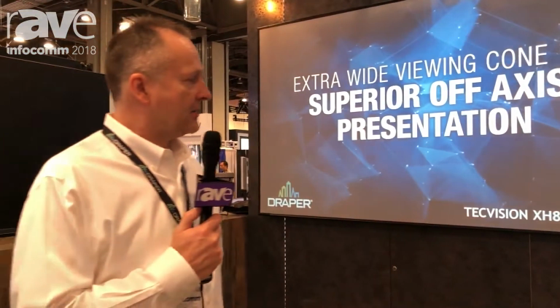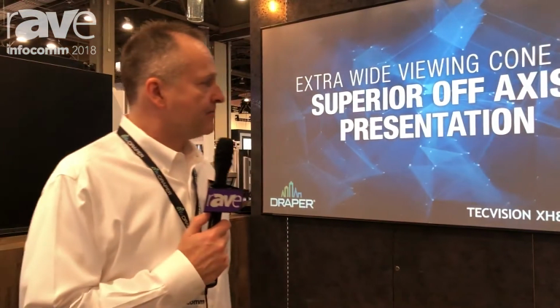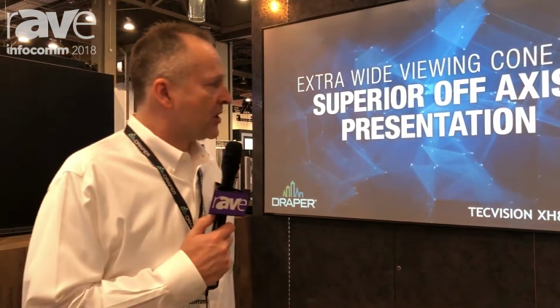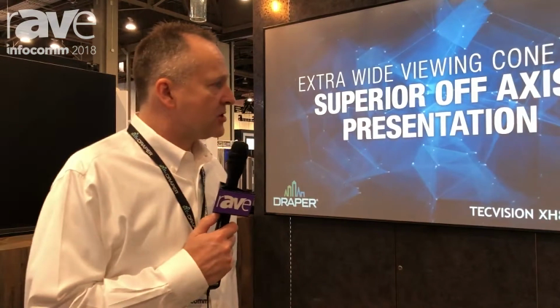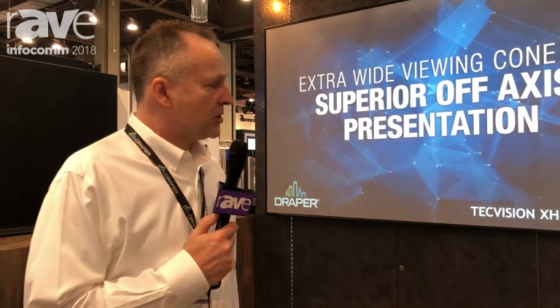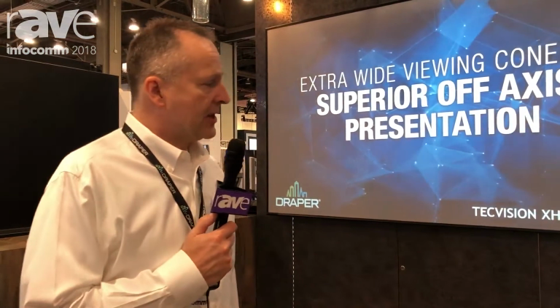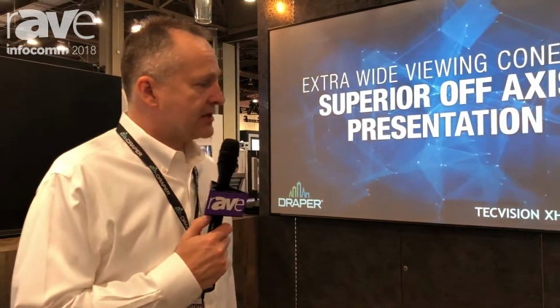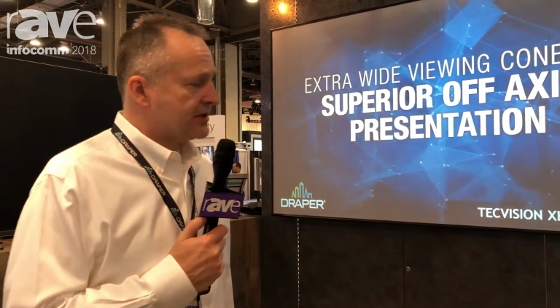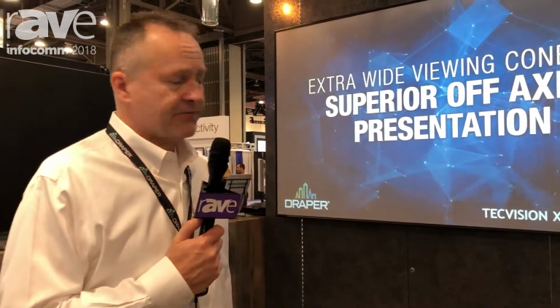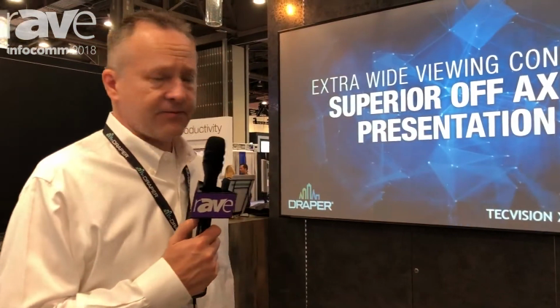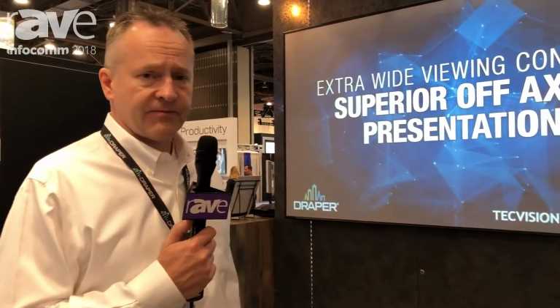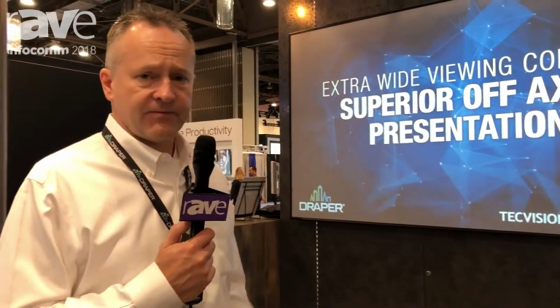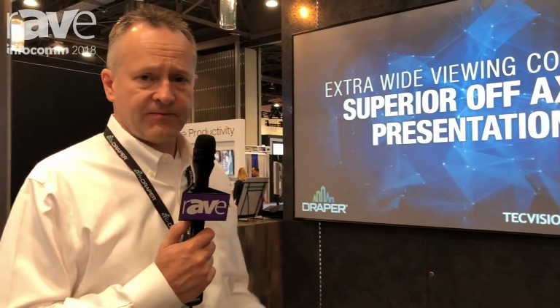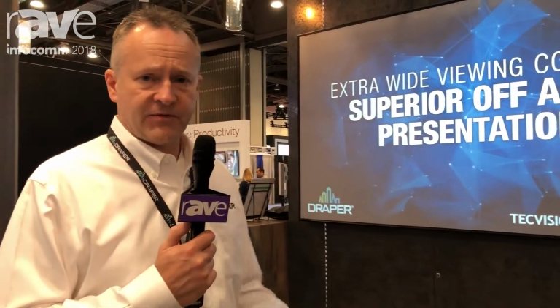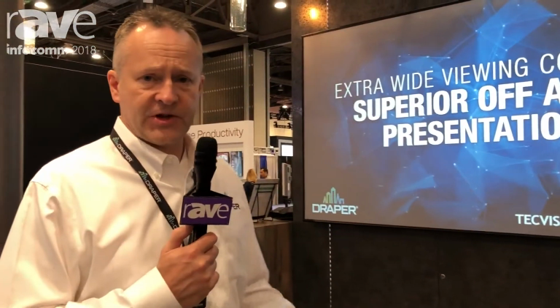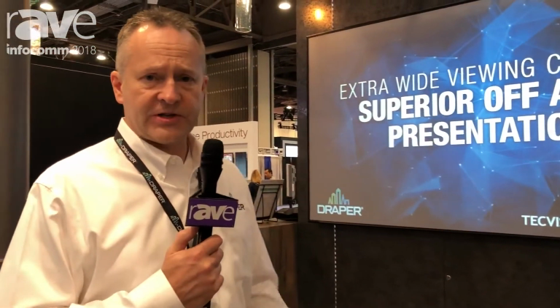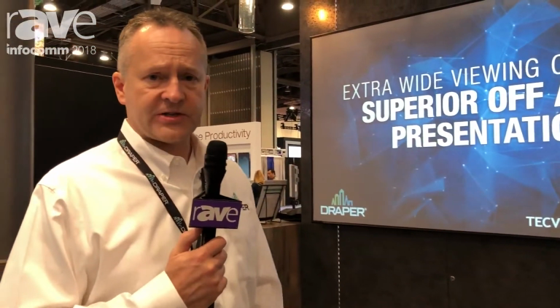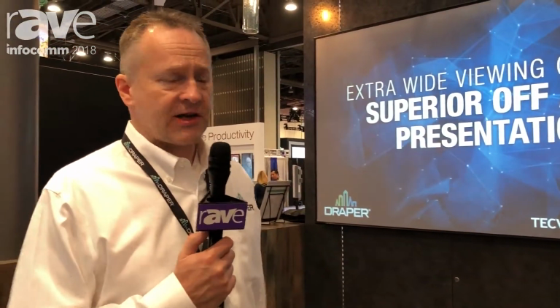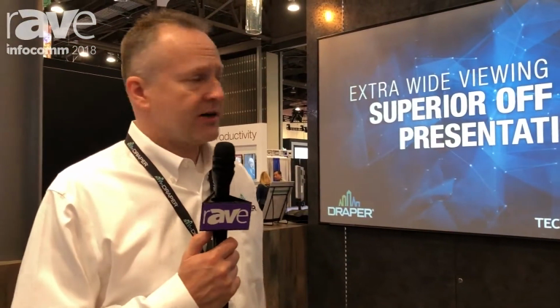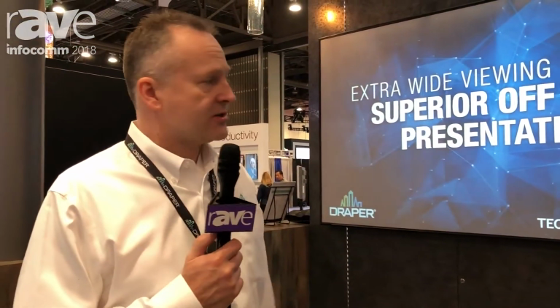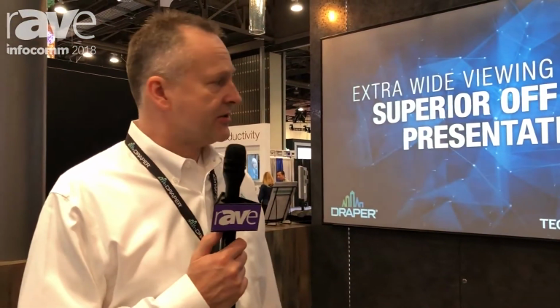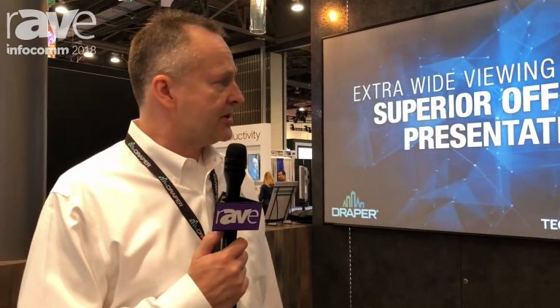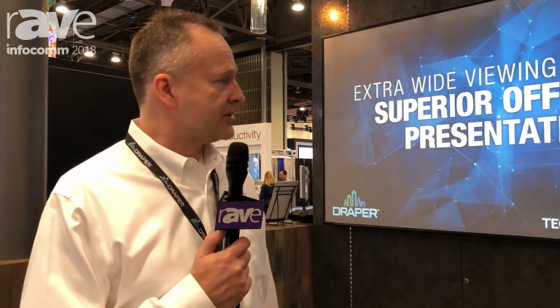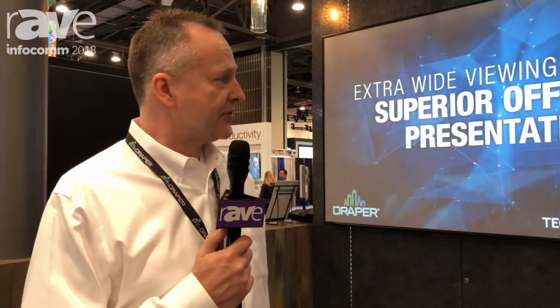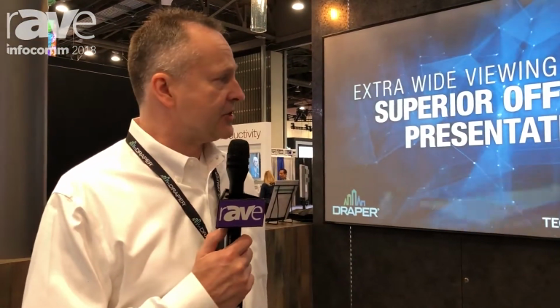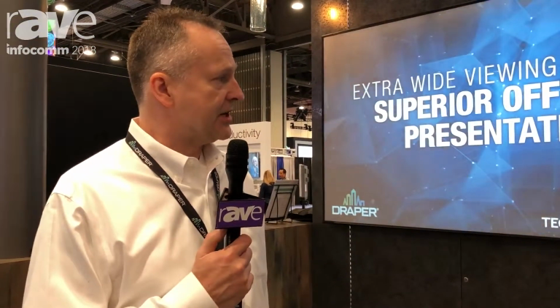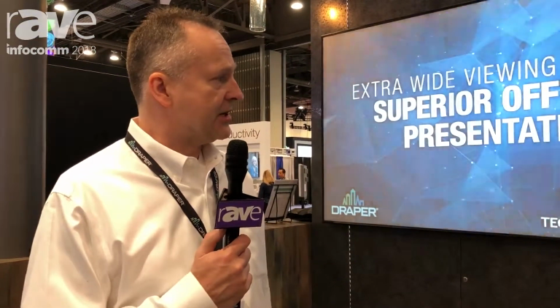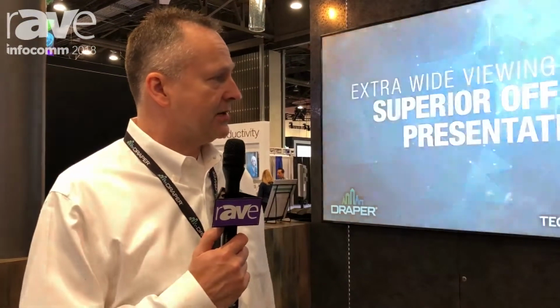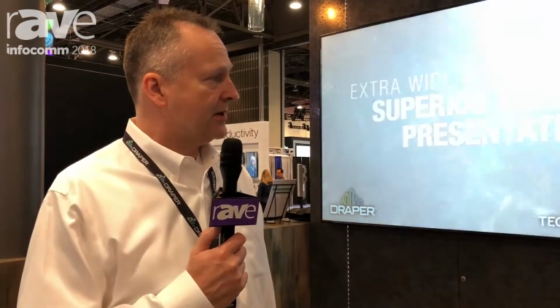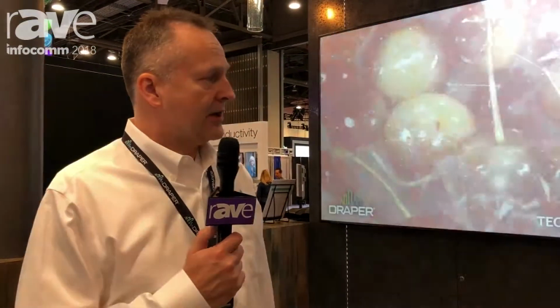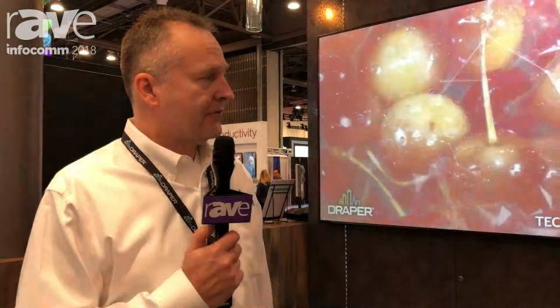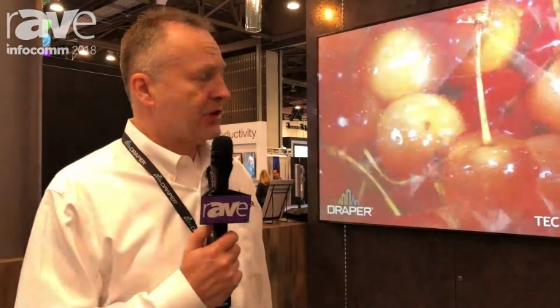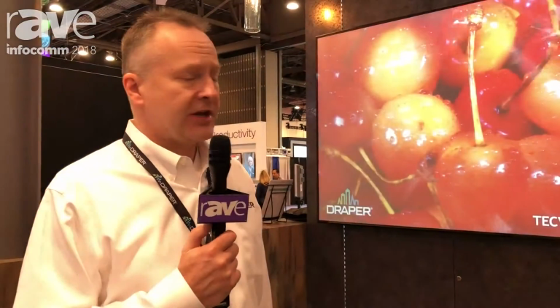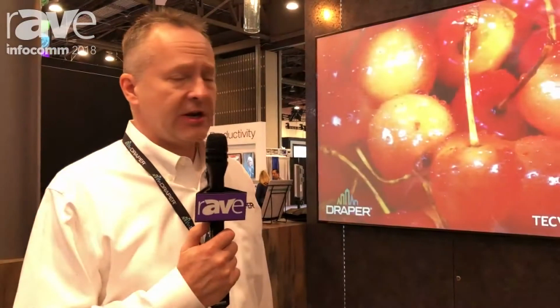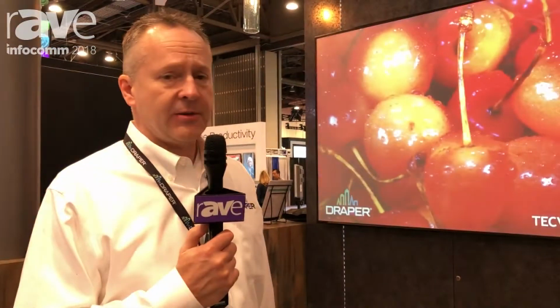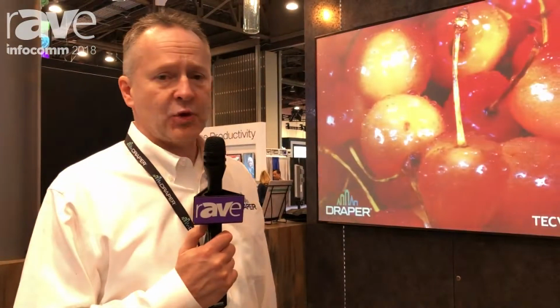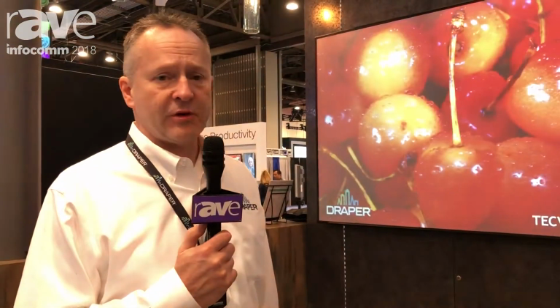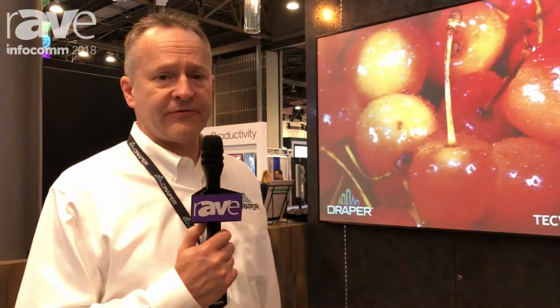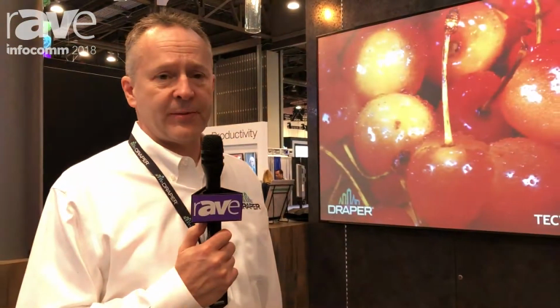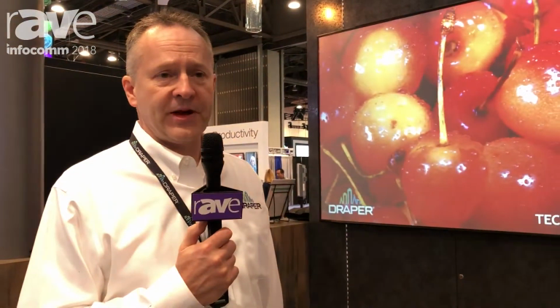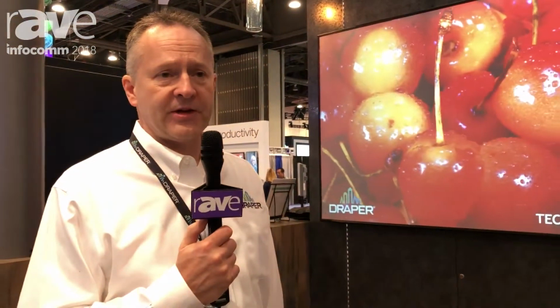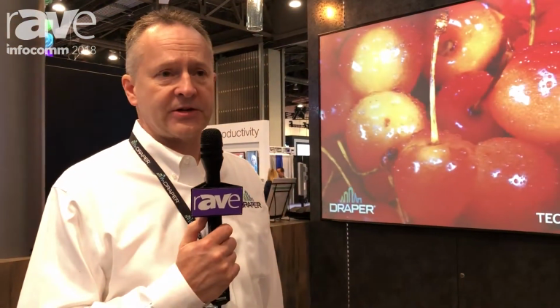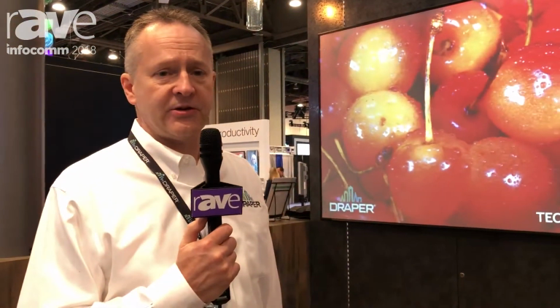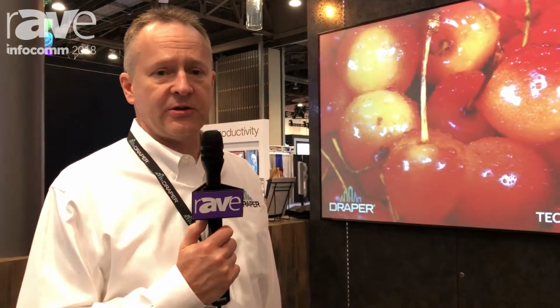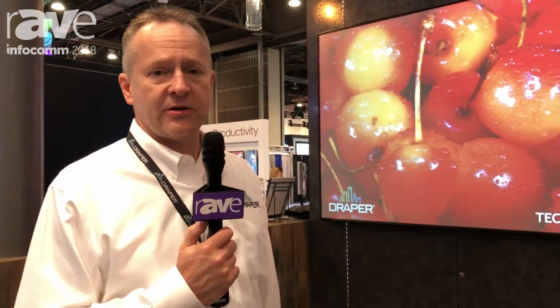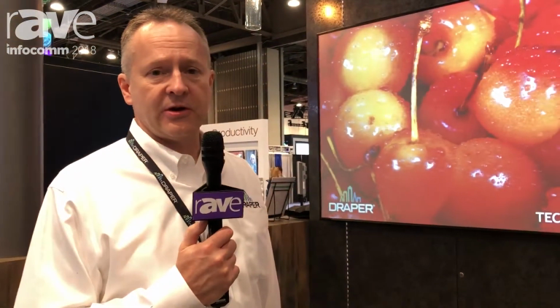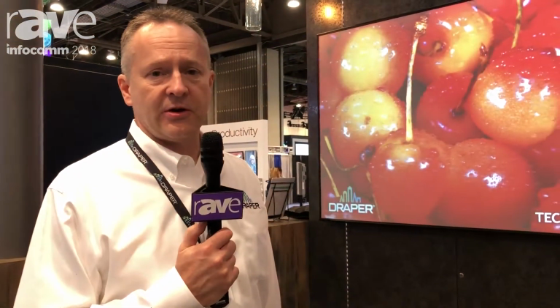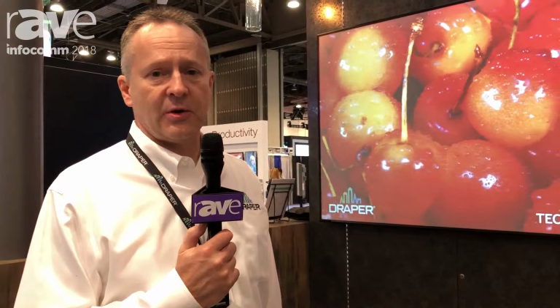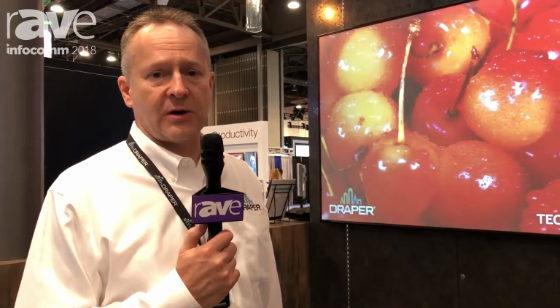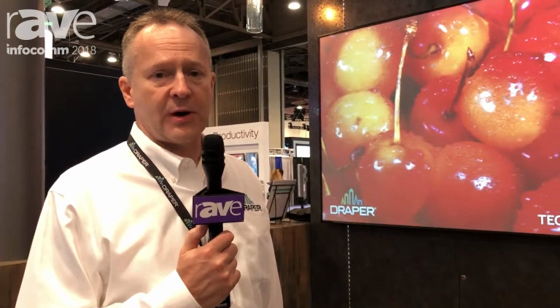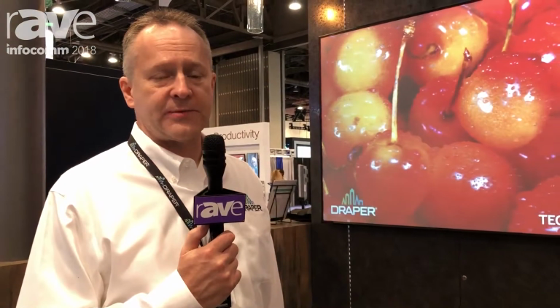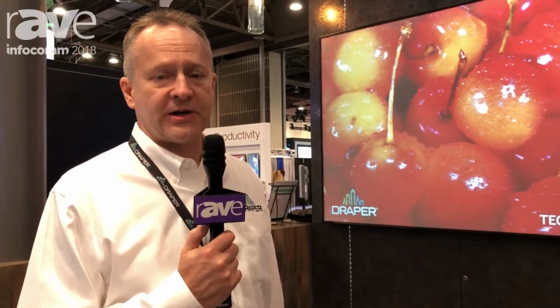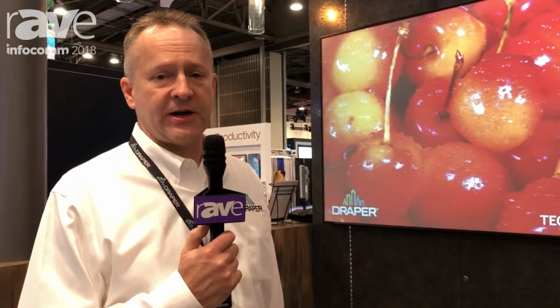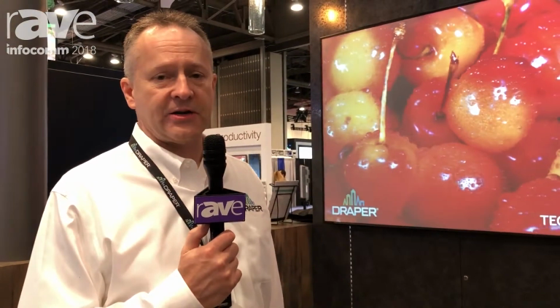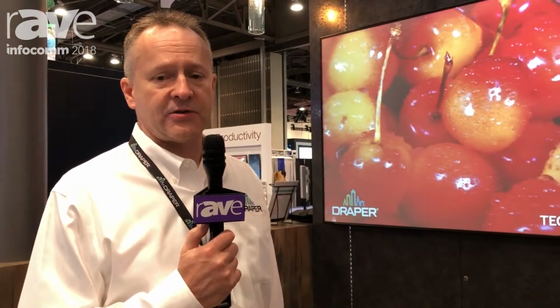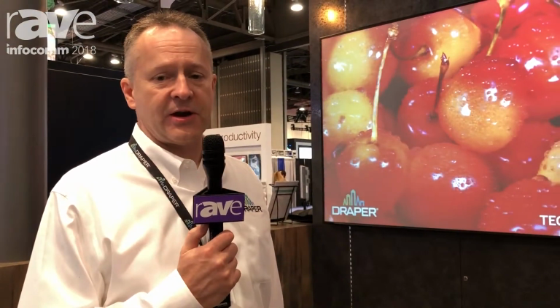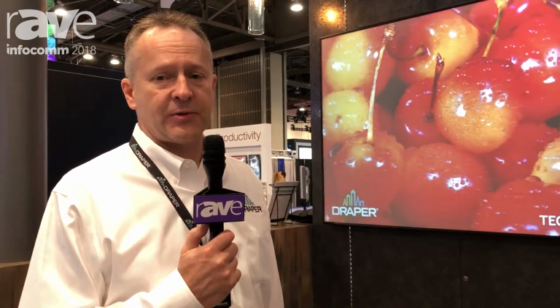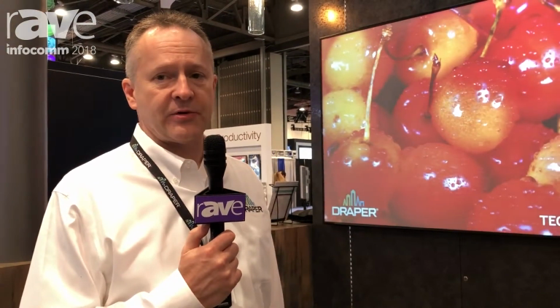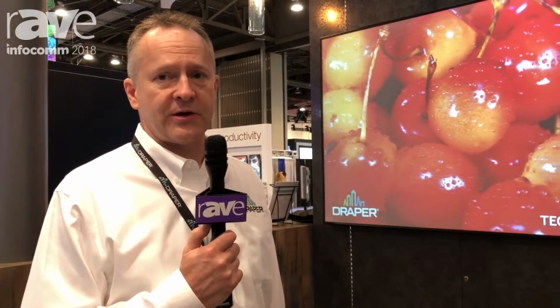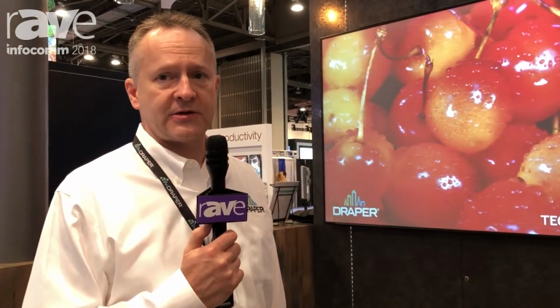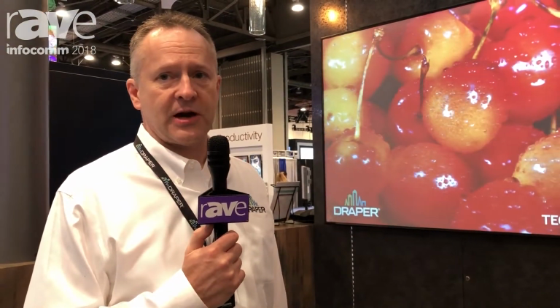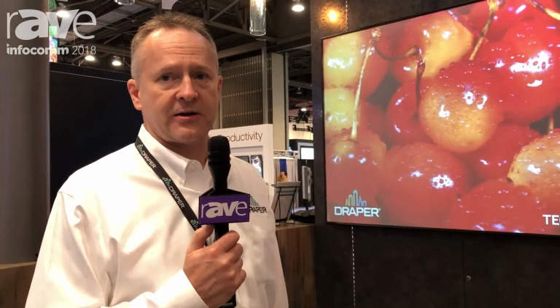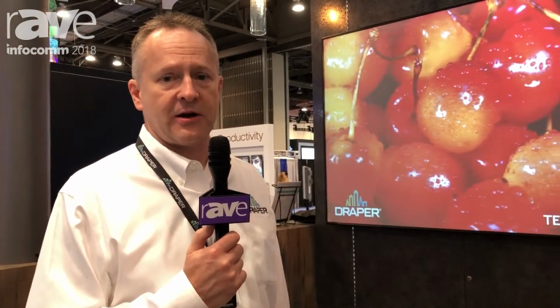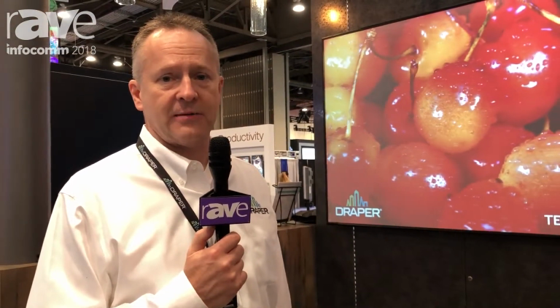So that's it for this screen surface here. If you need any more information you can go to our website at draperinc.com.